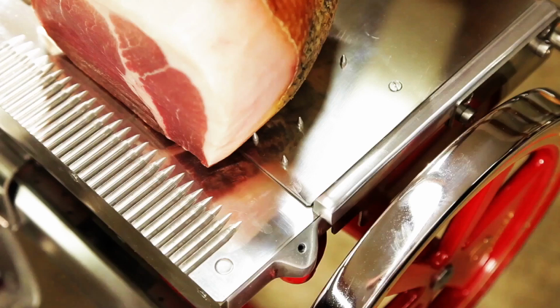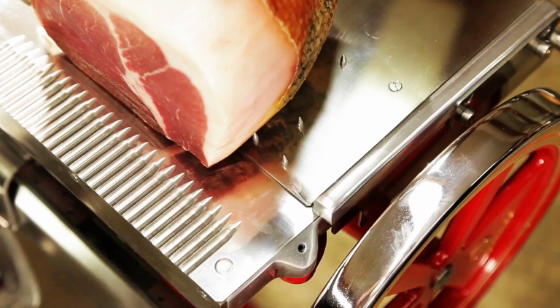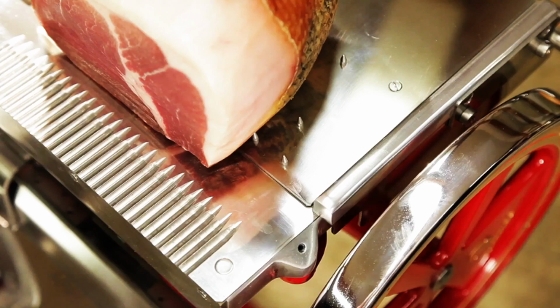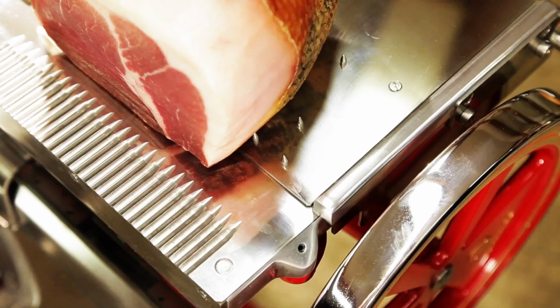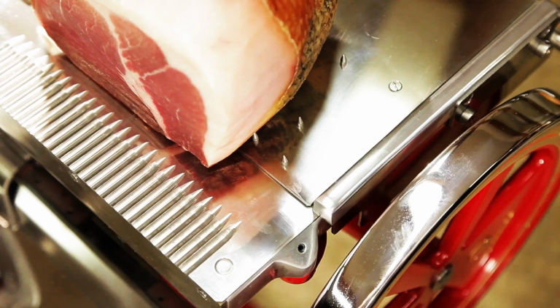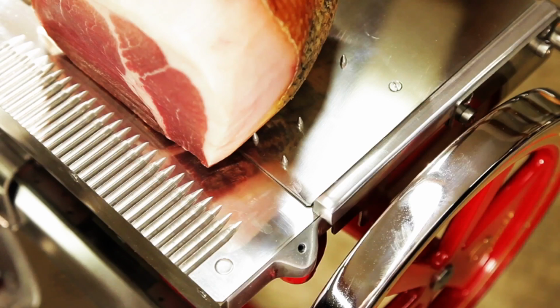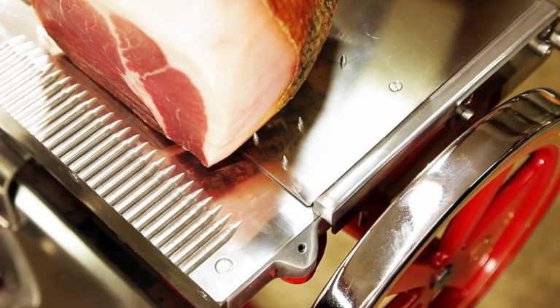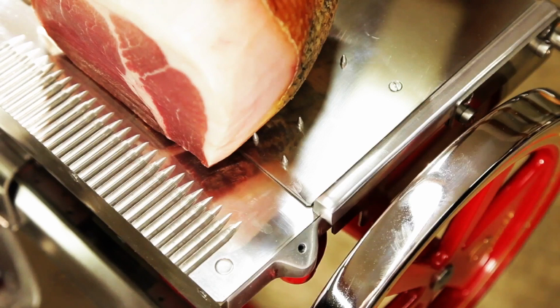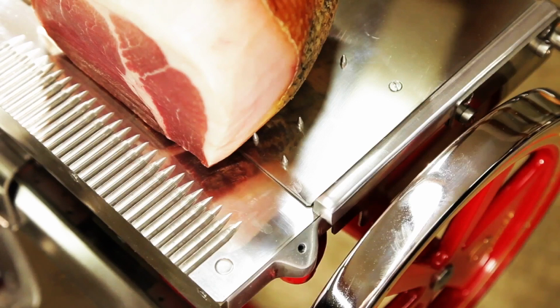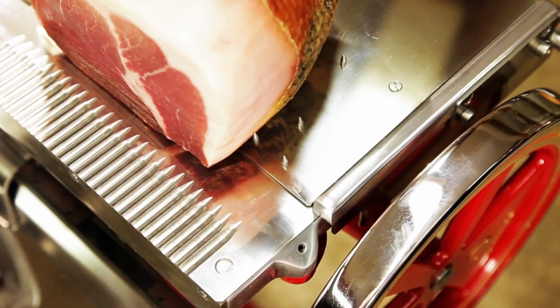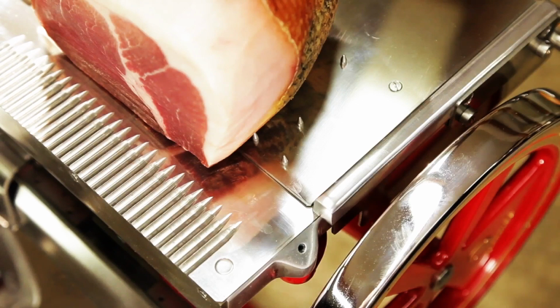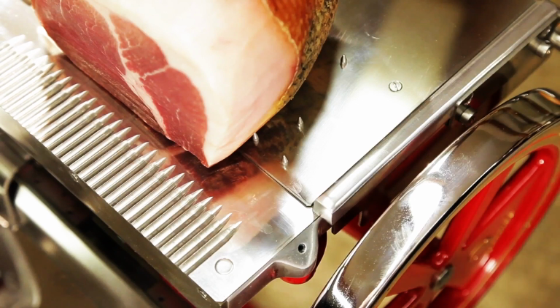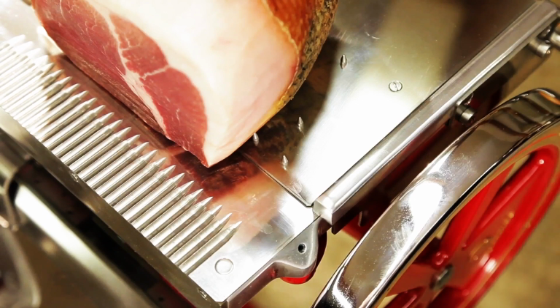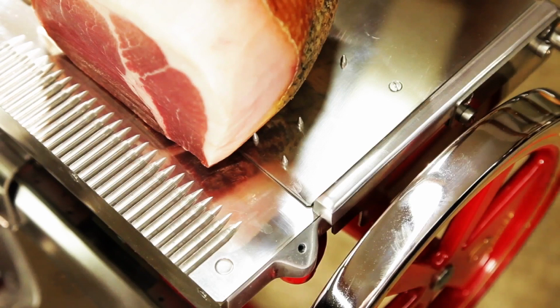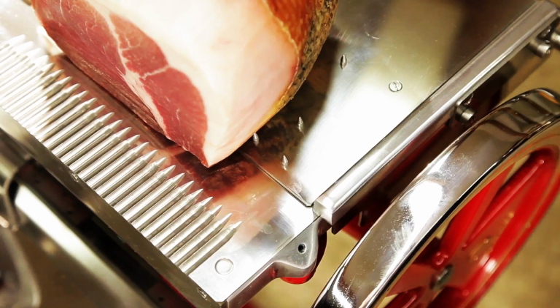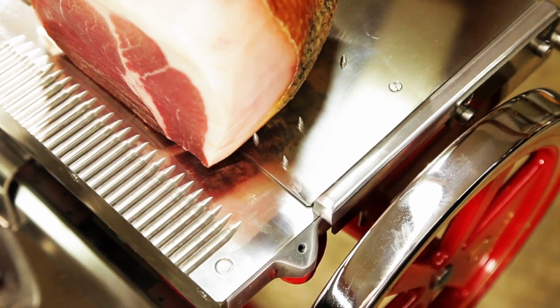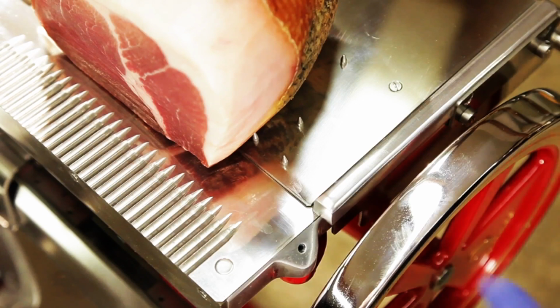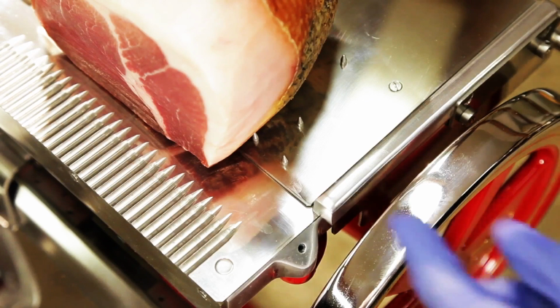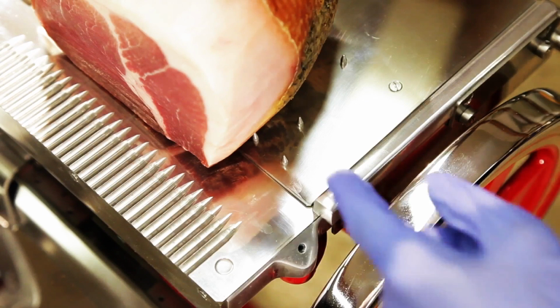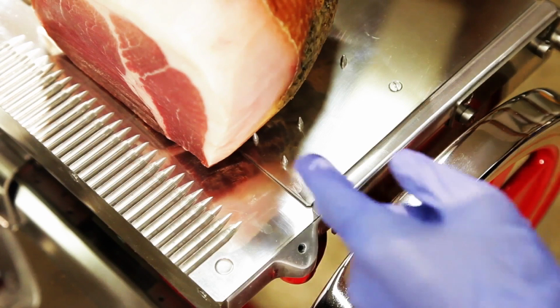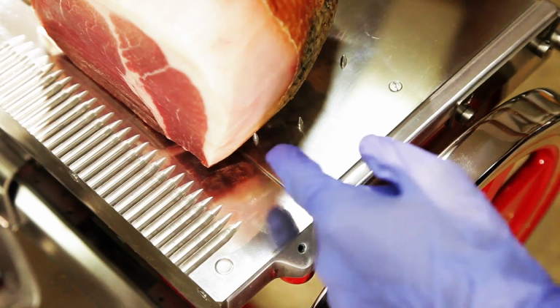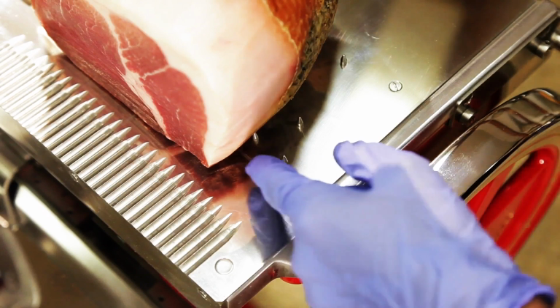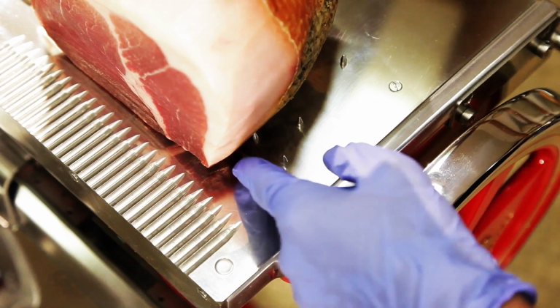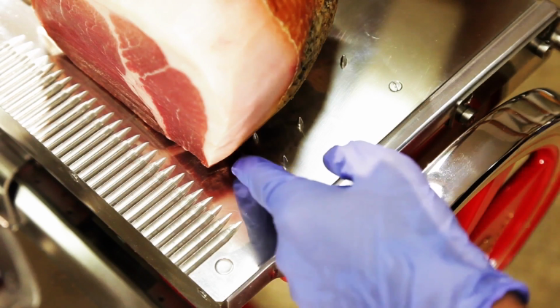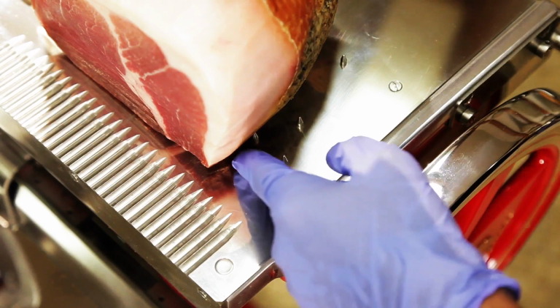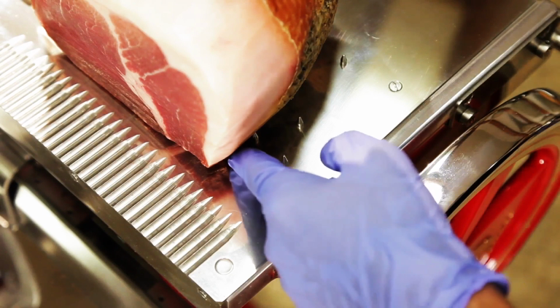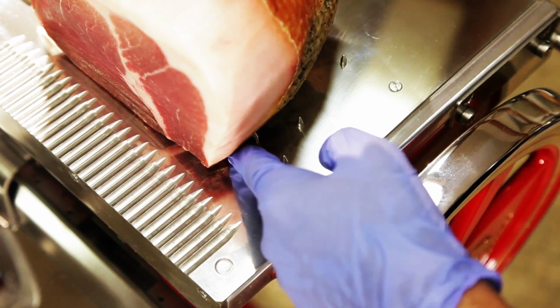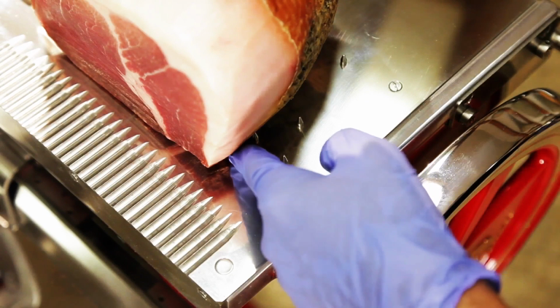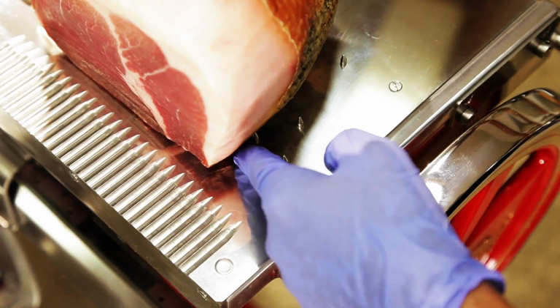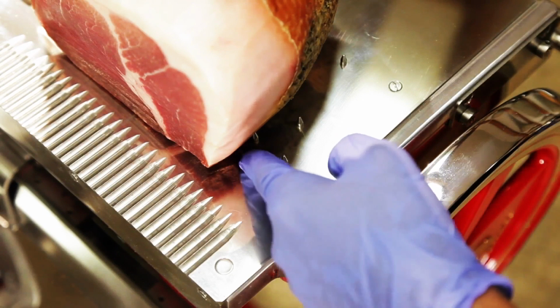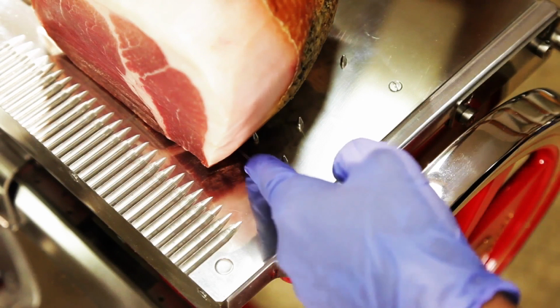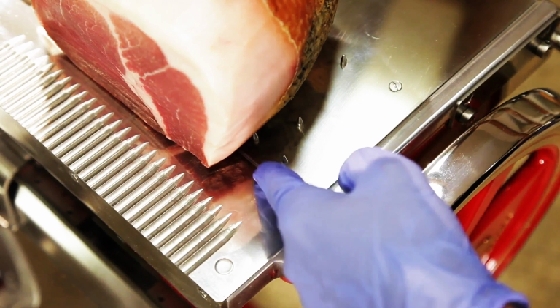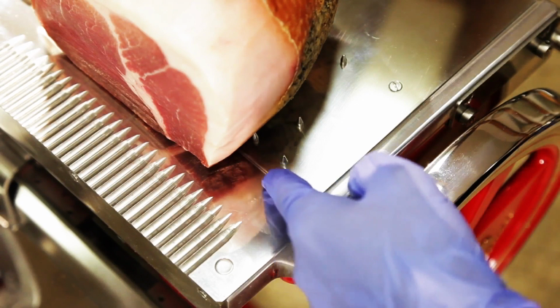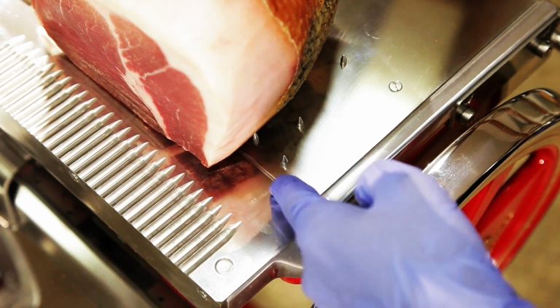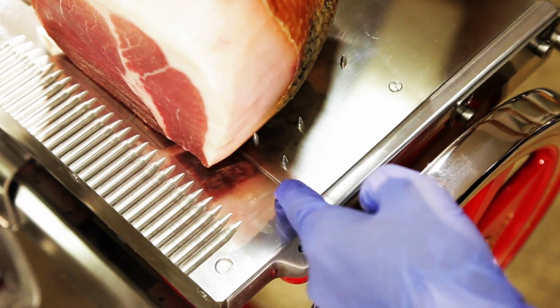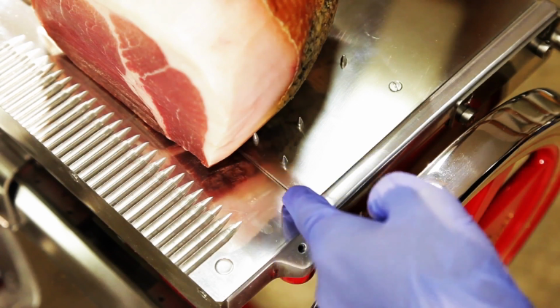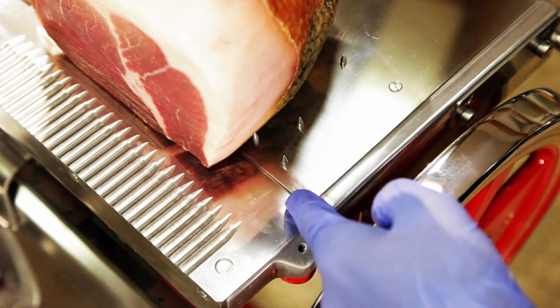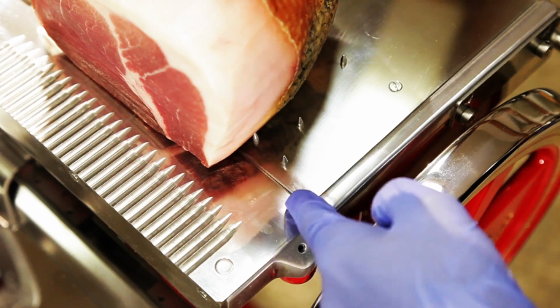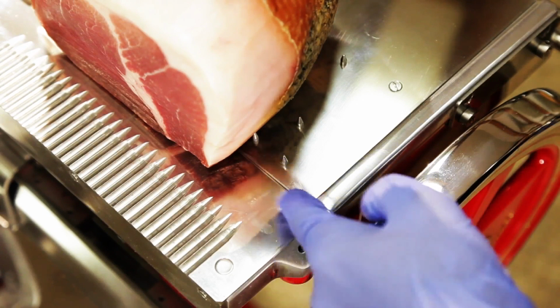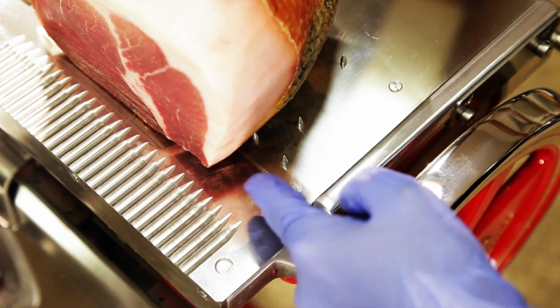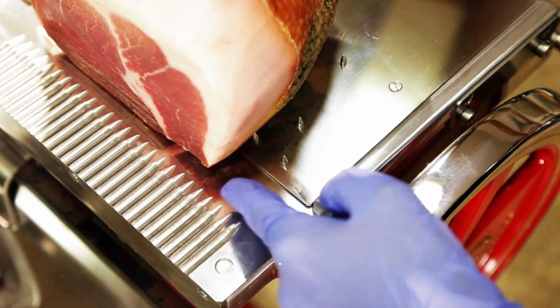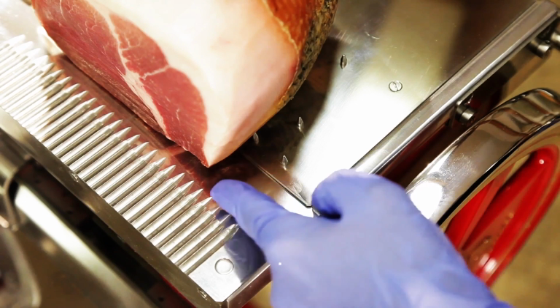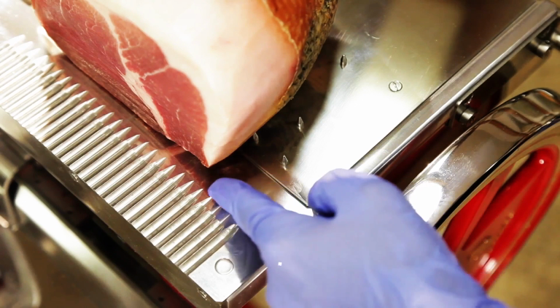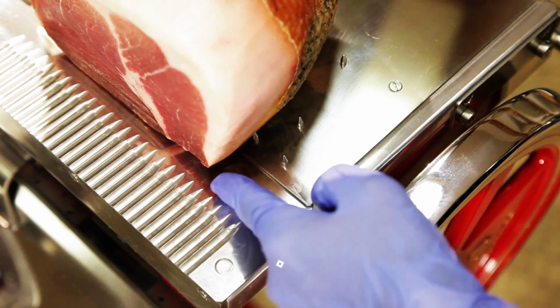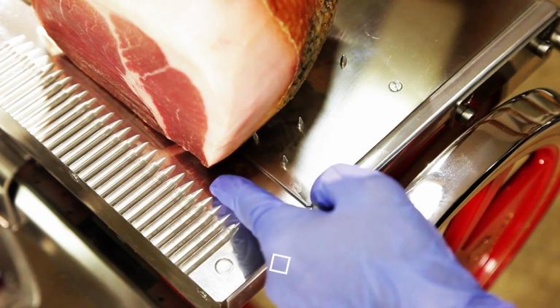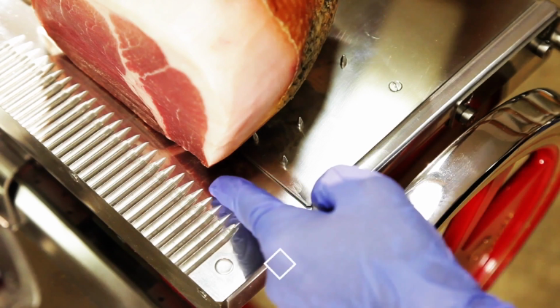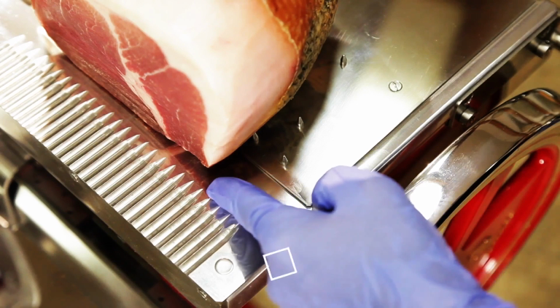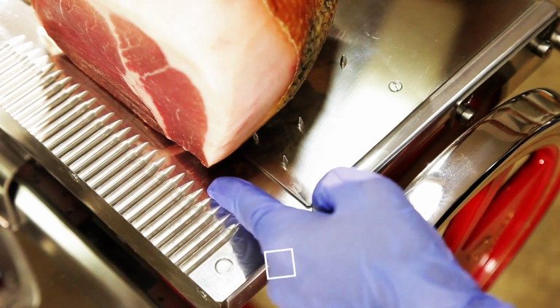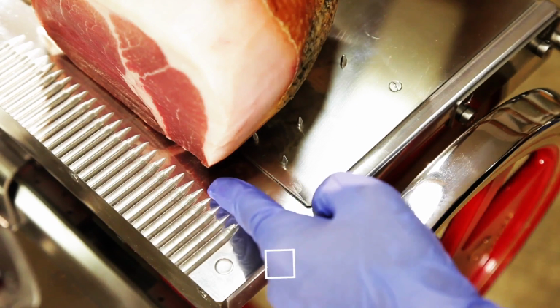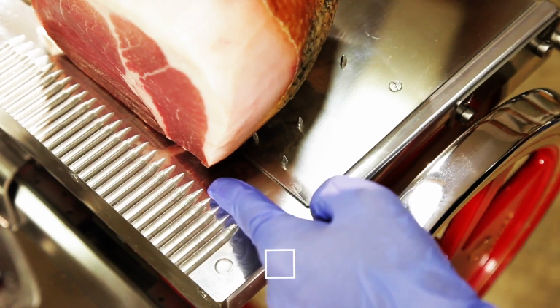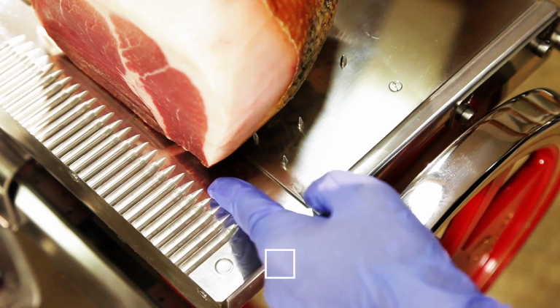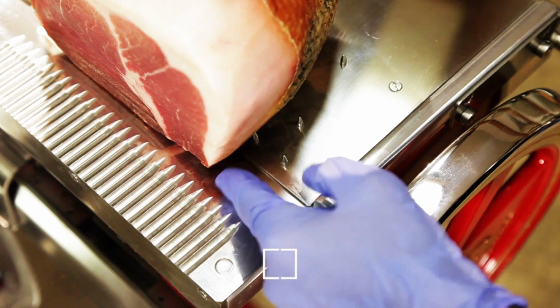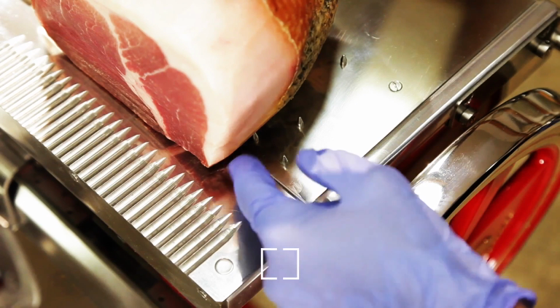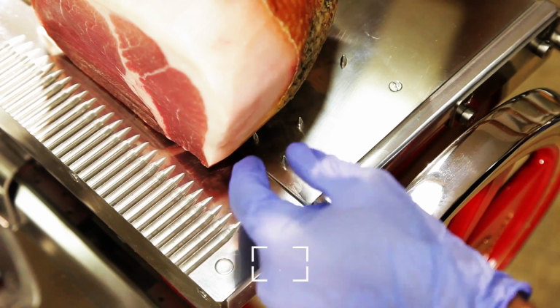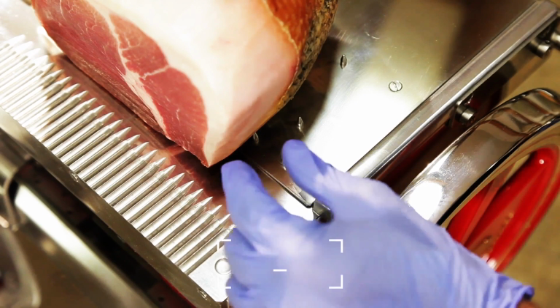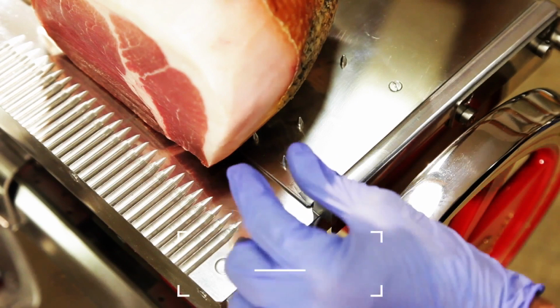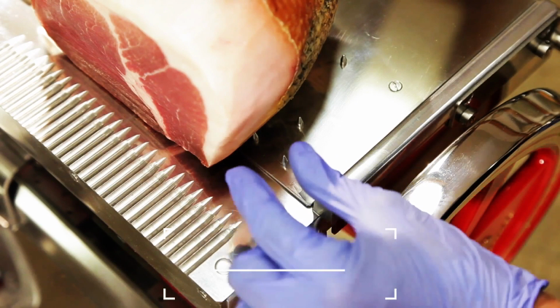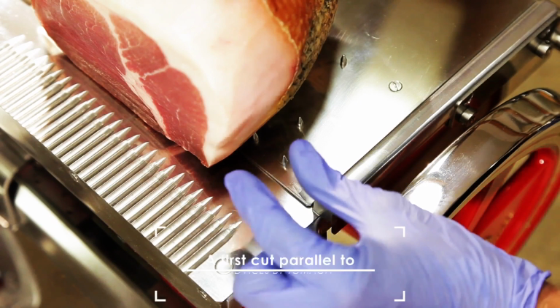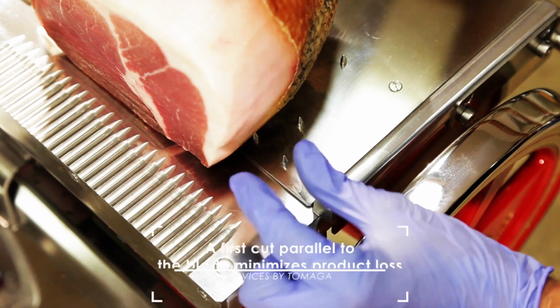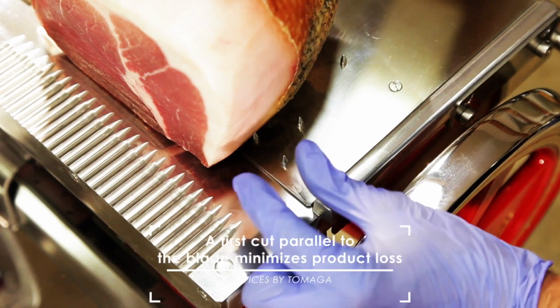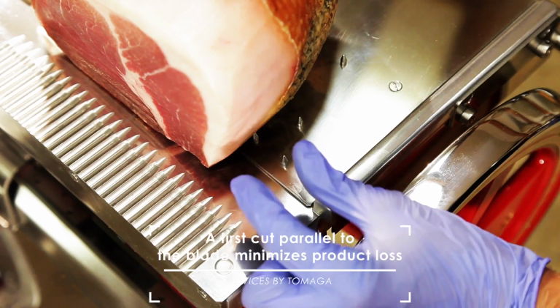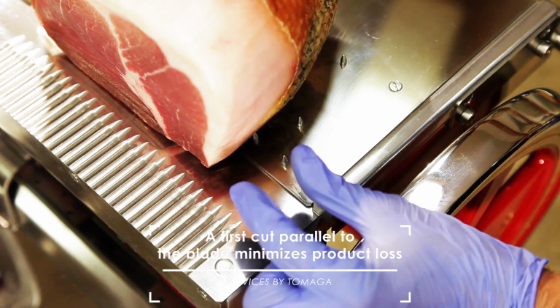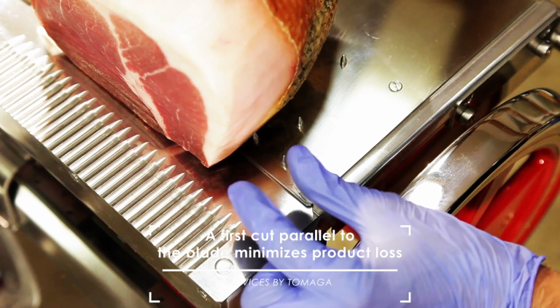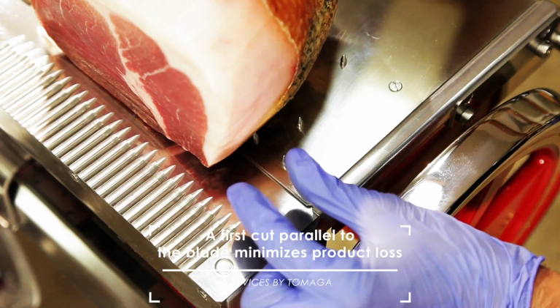The product must protrude 4 cm over the plate, also ensuring that it is parallel to the plate.